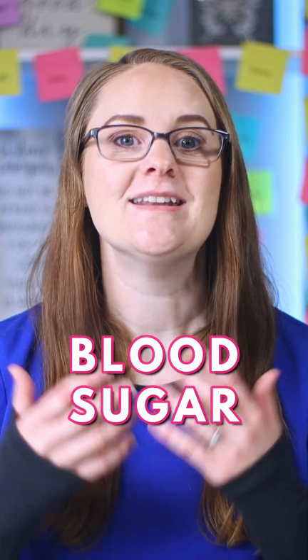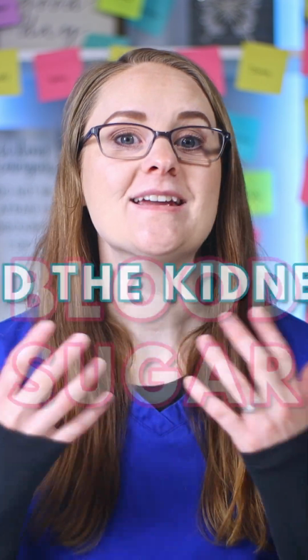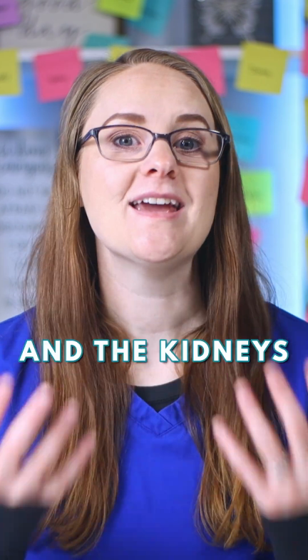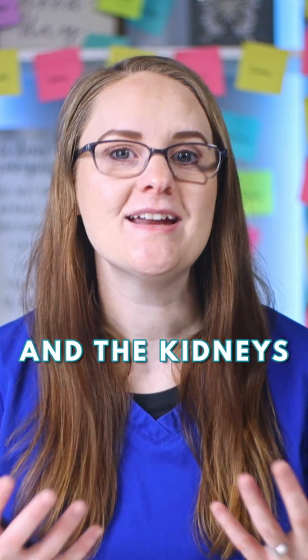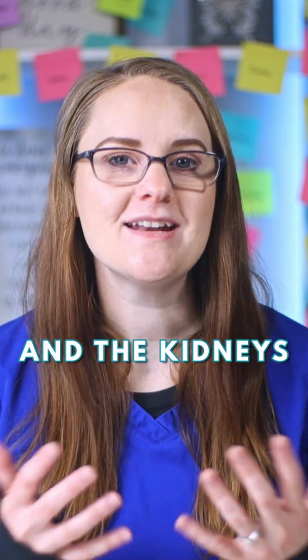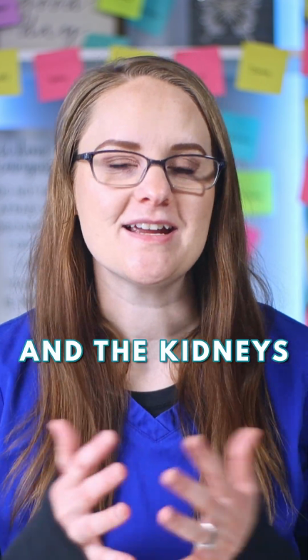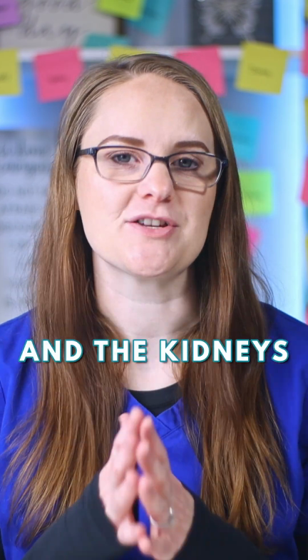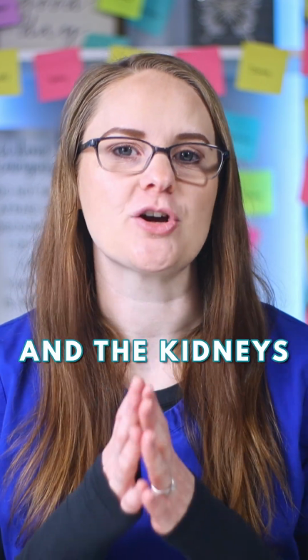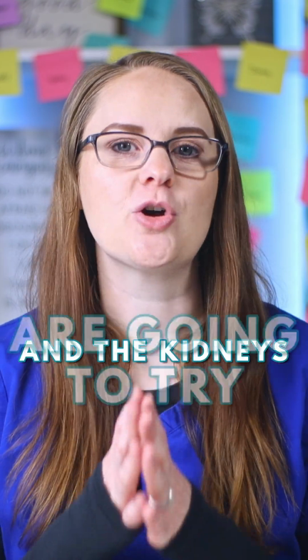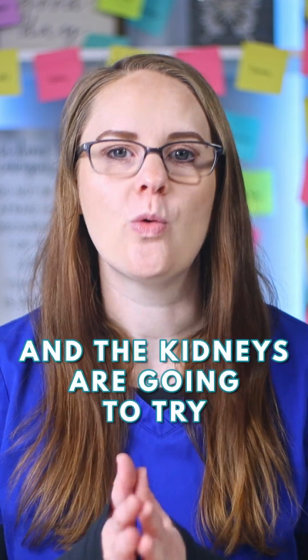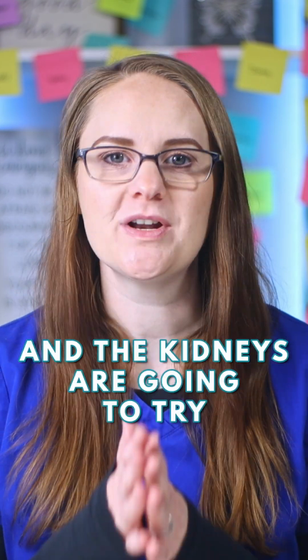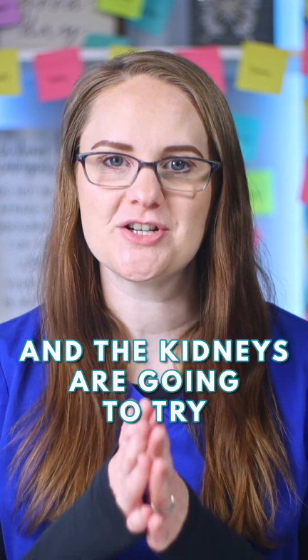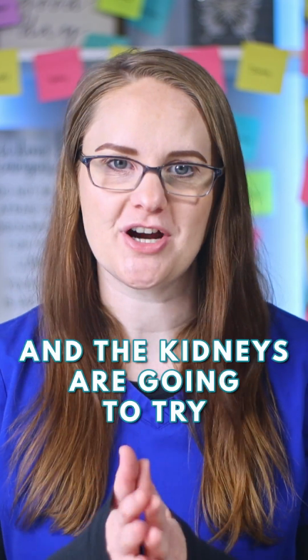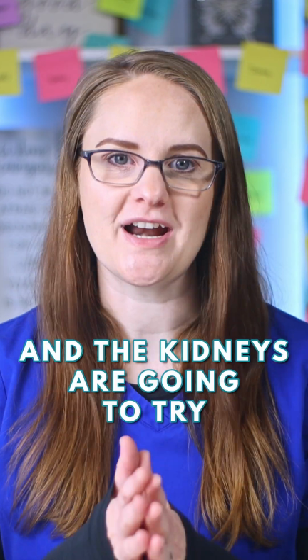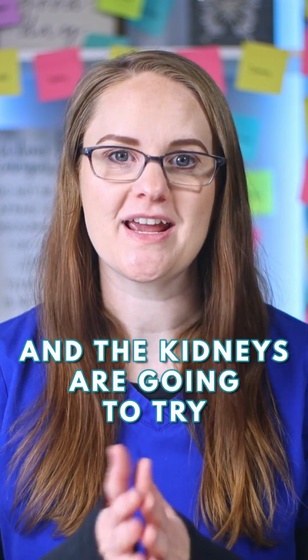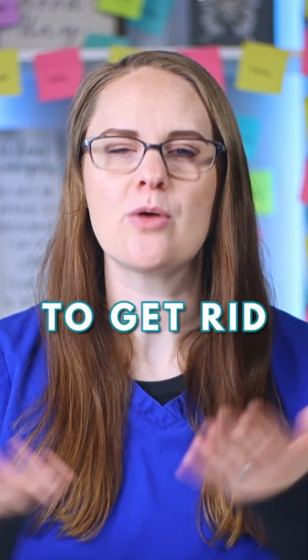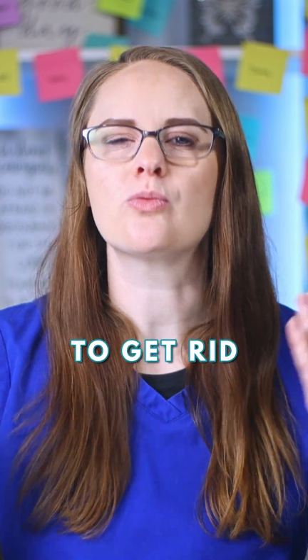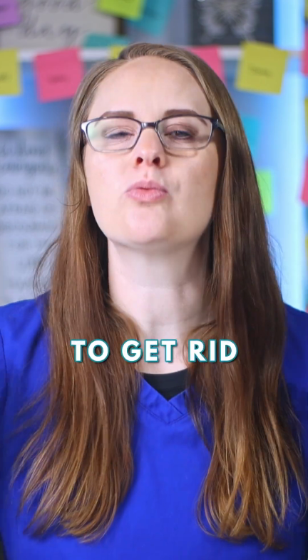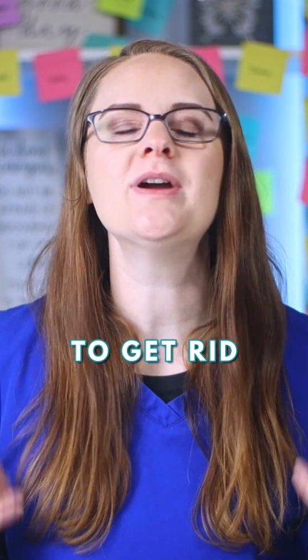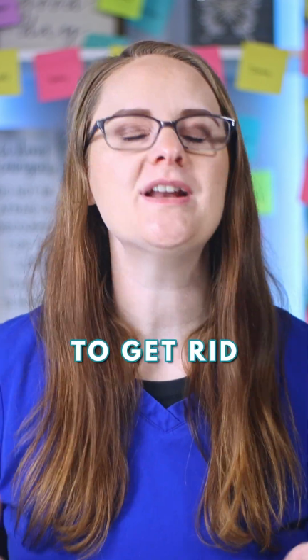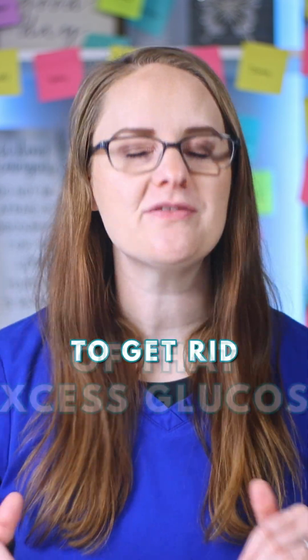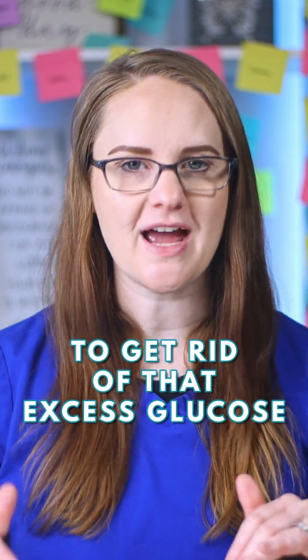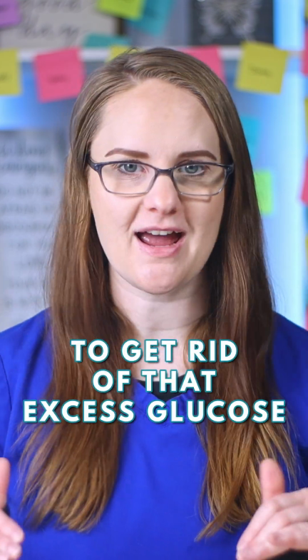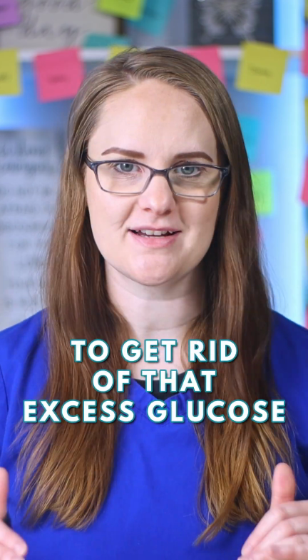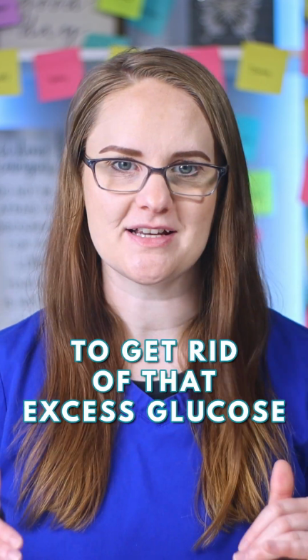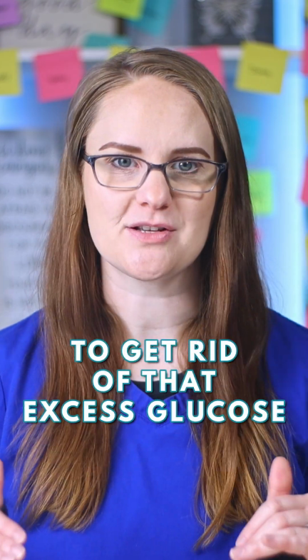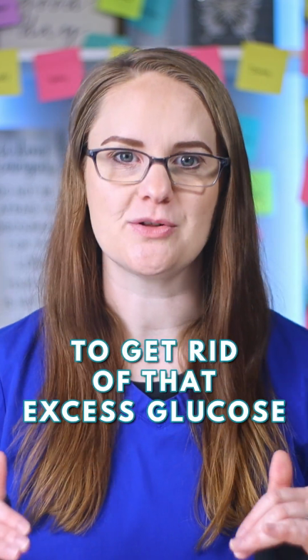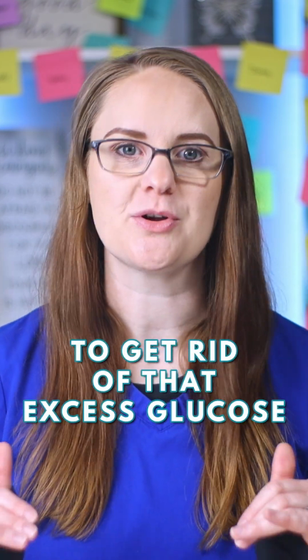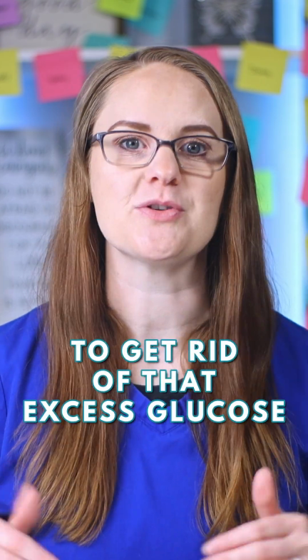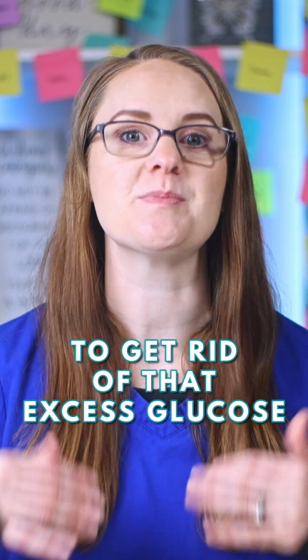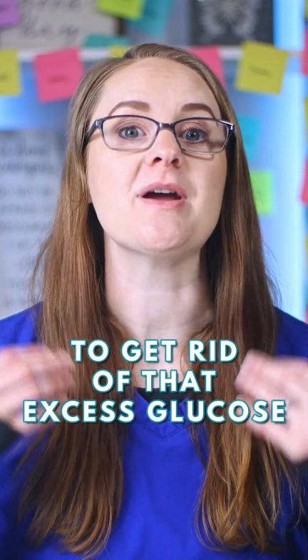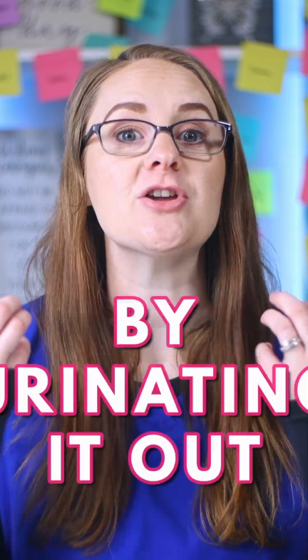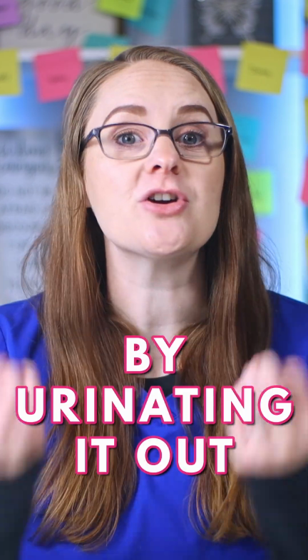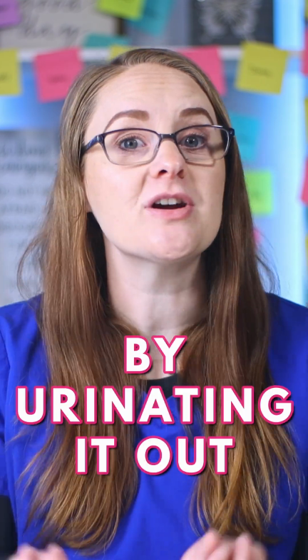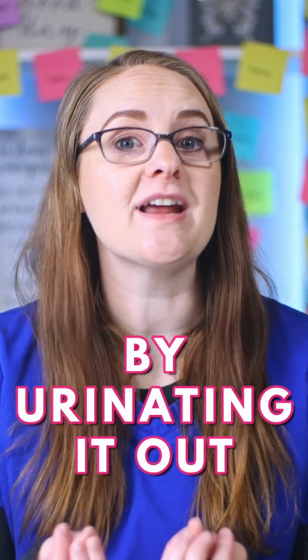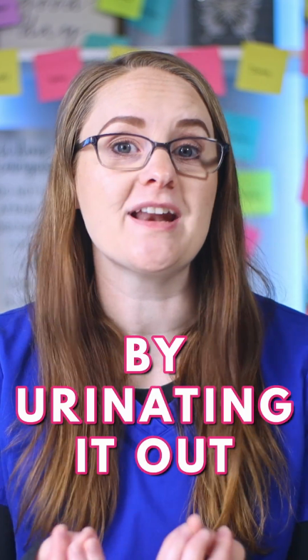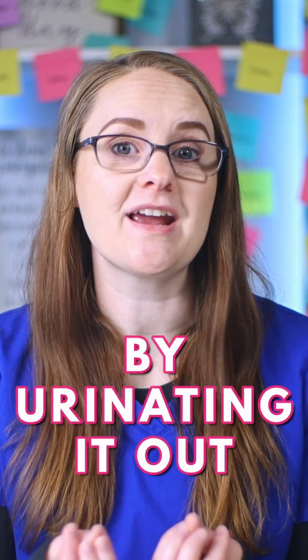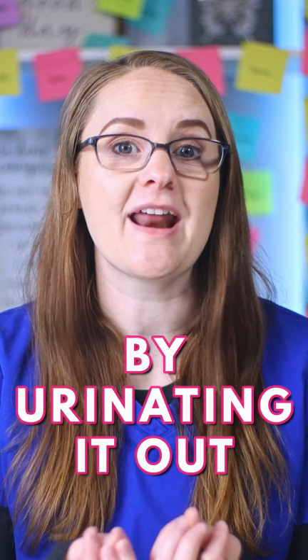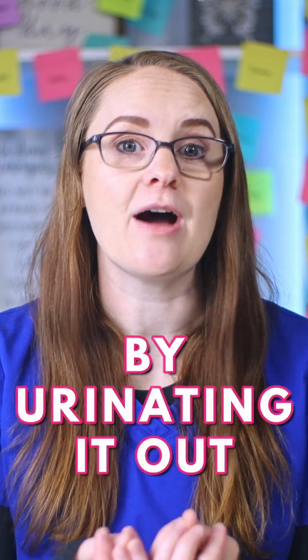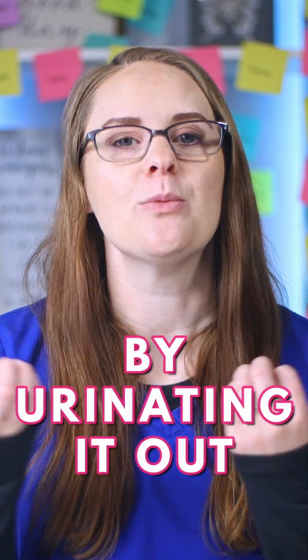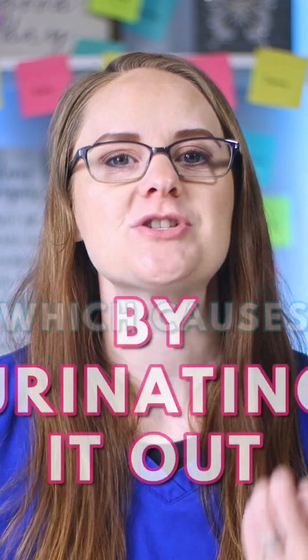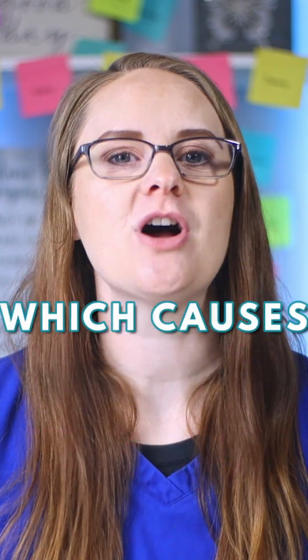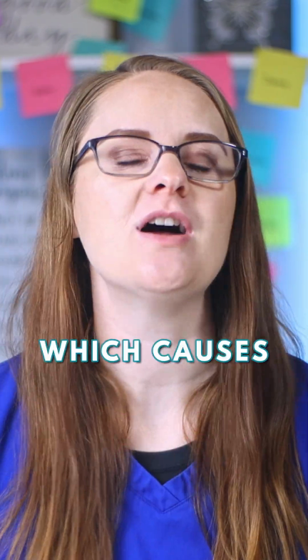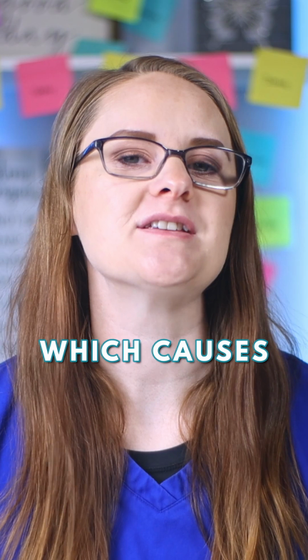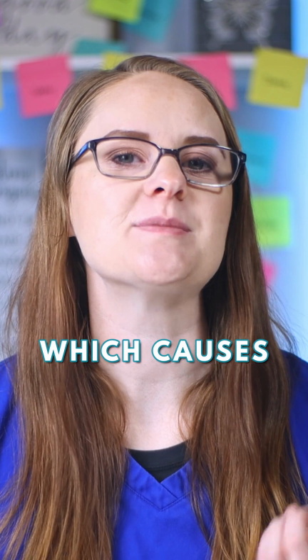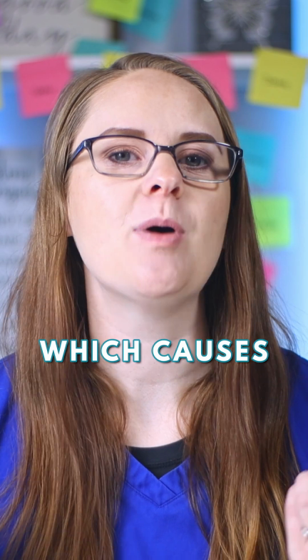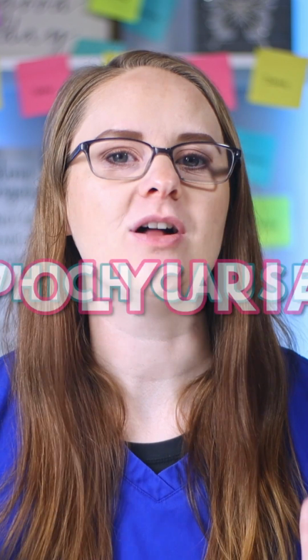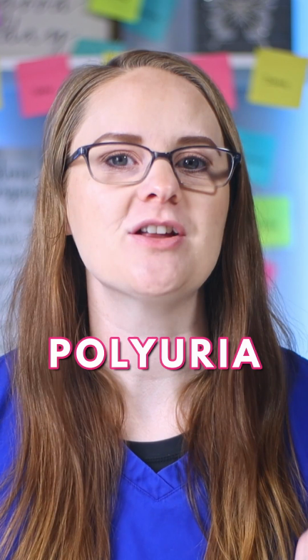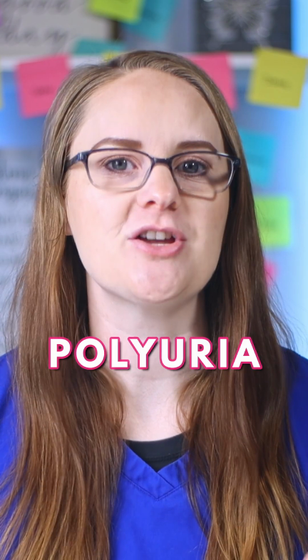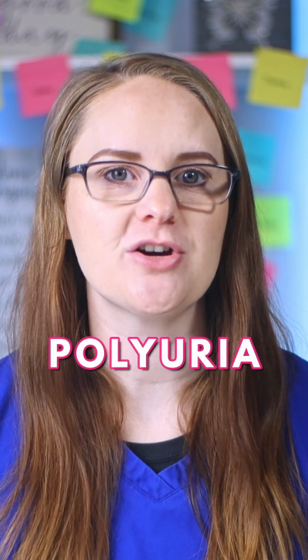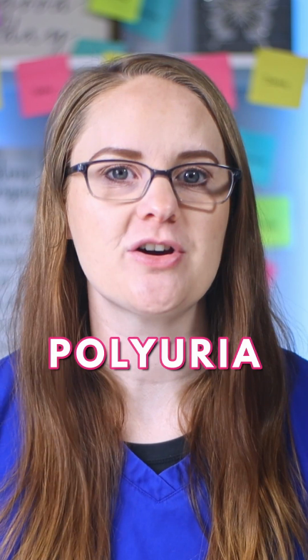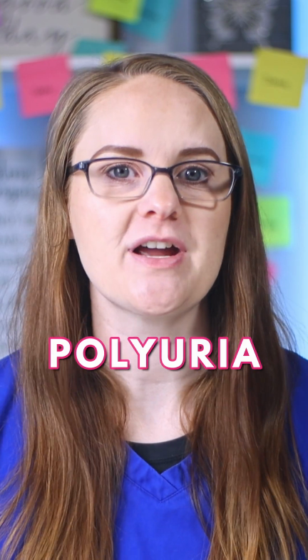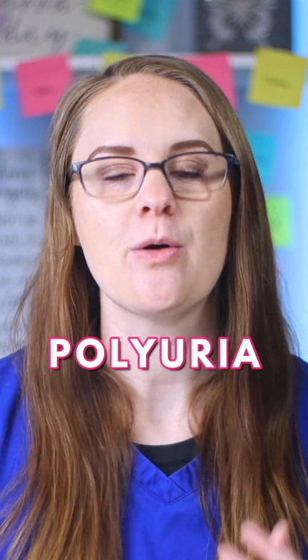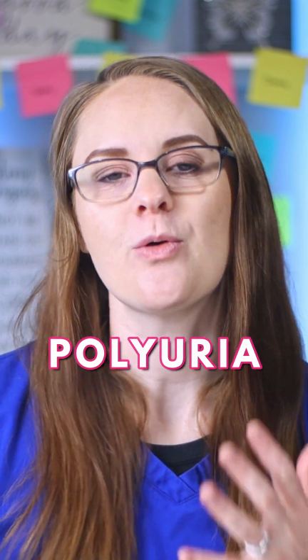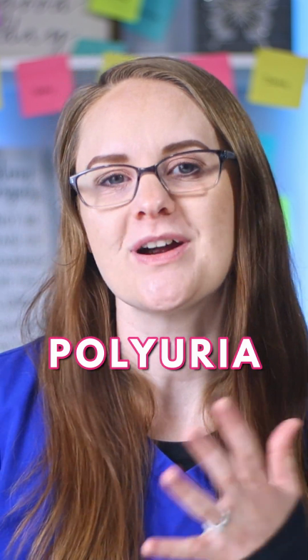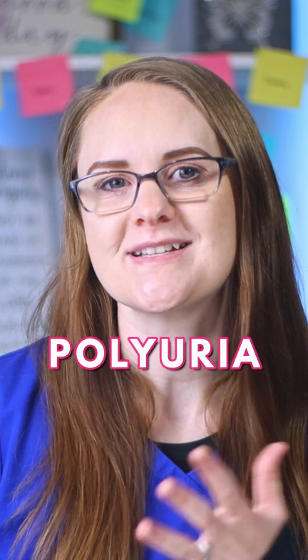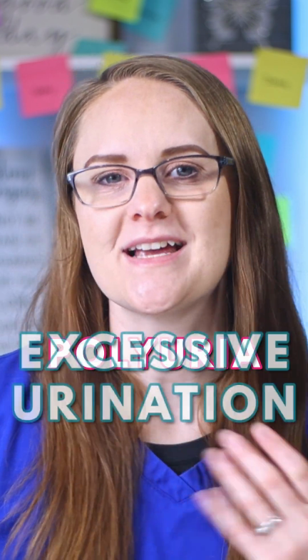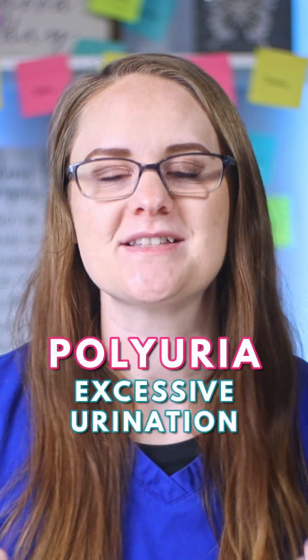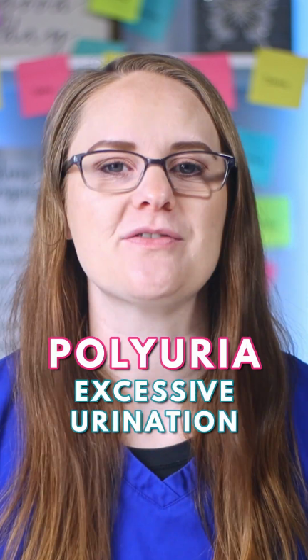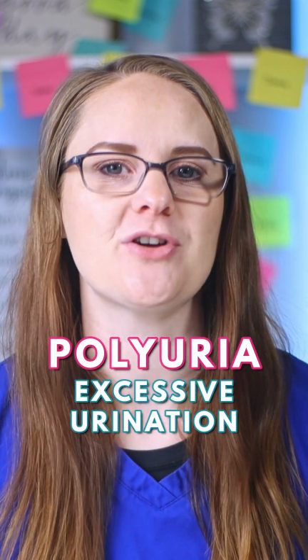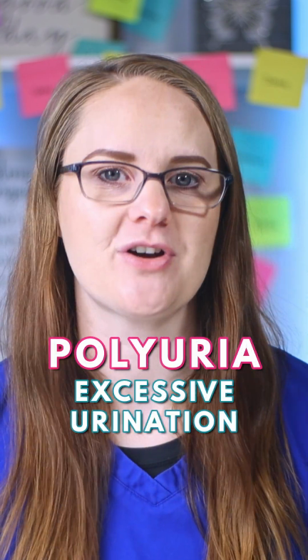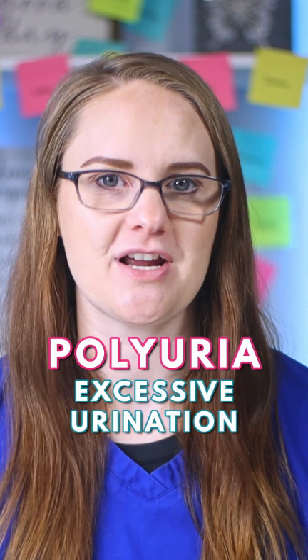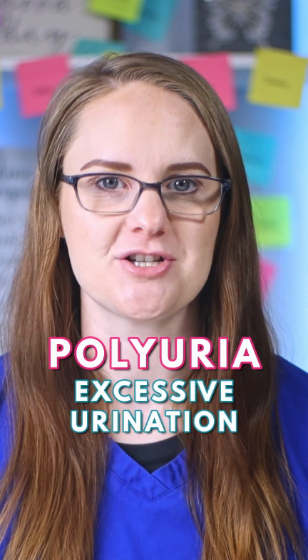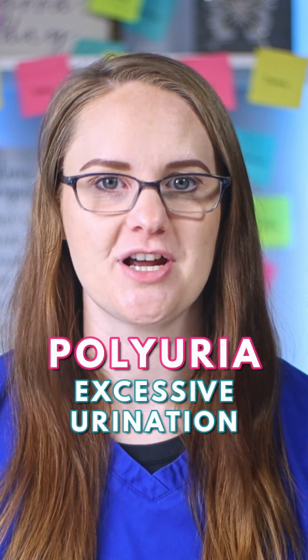And the kidneys are going to try to get rid of that excess glucose by urinating it out, which causes polyuria, or excessive urination.